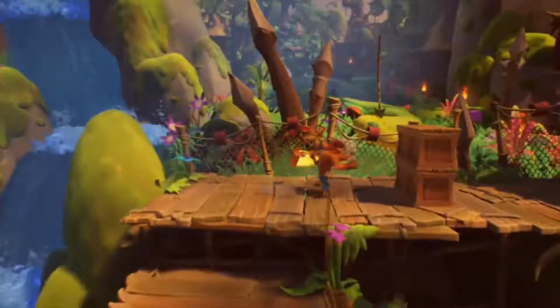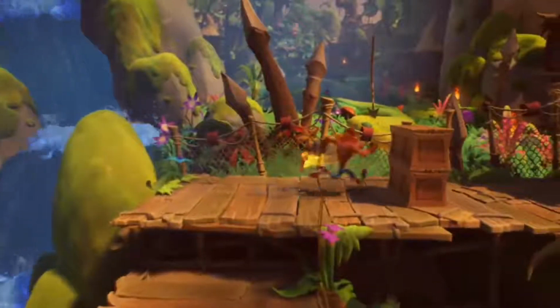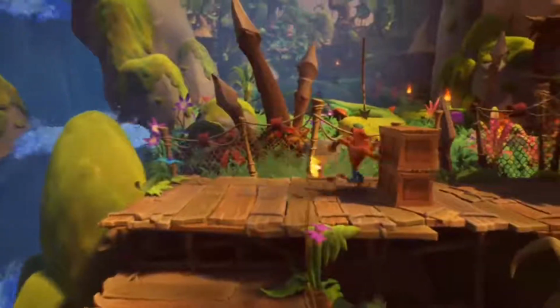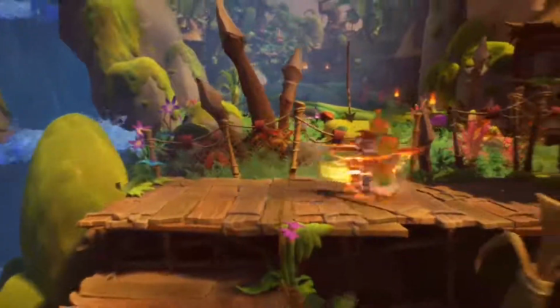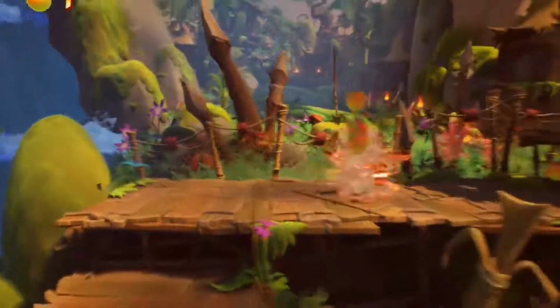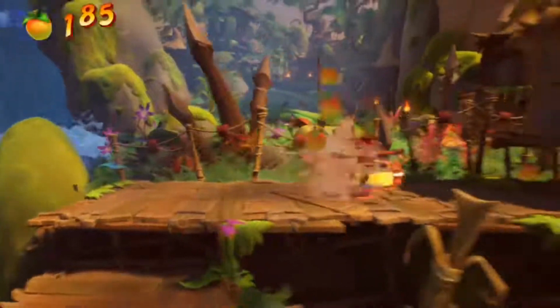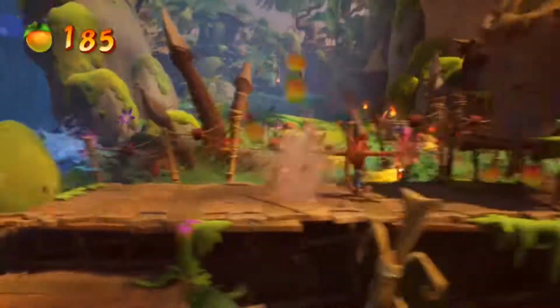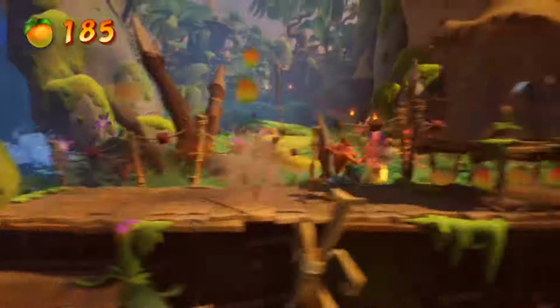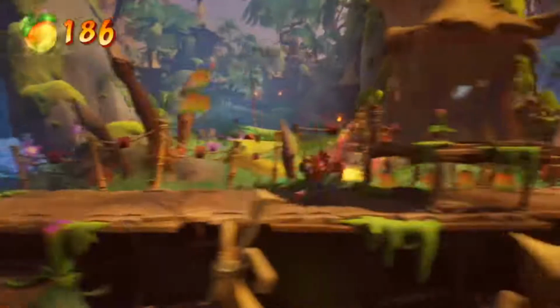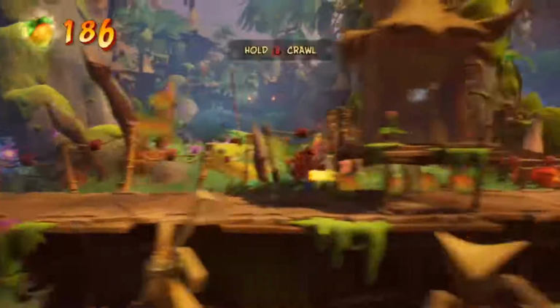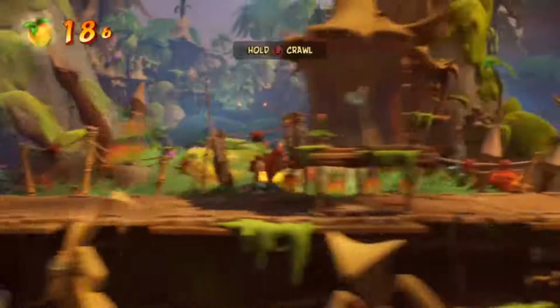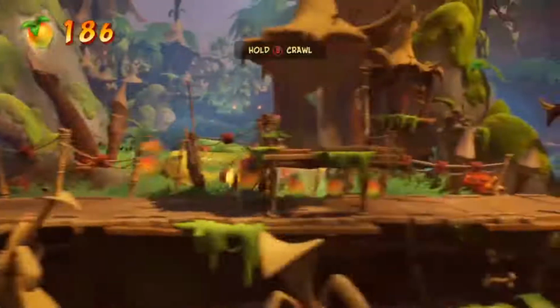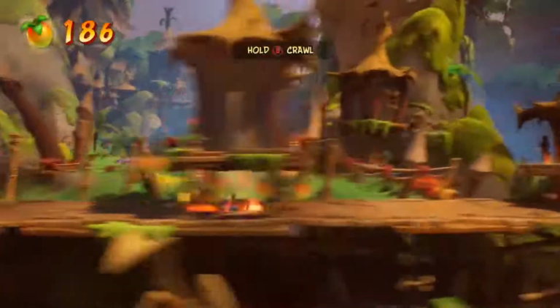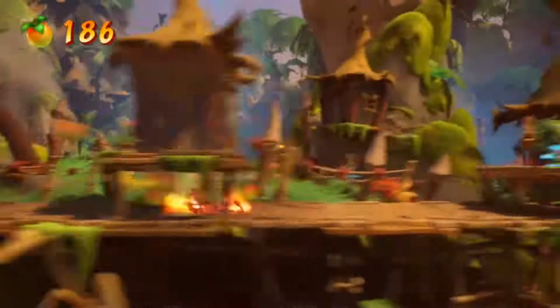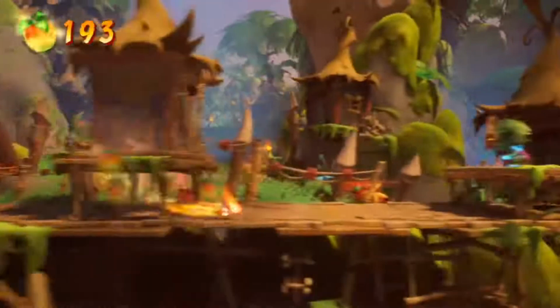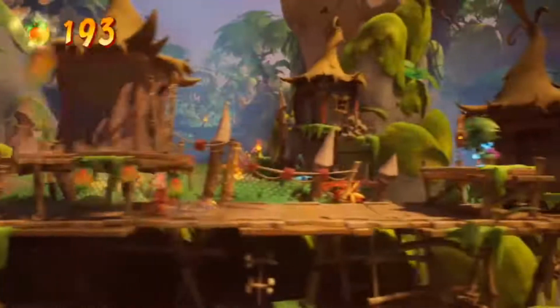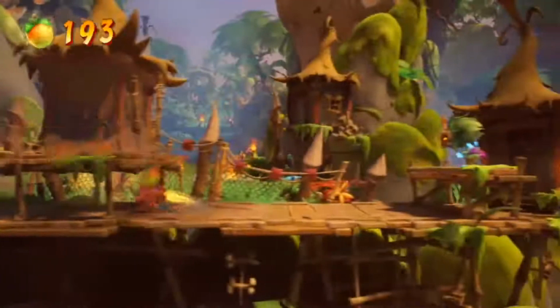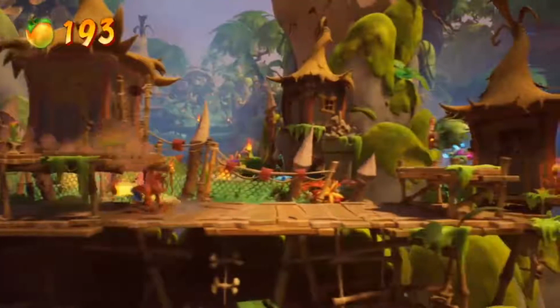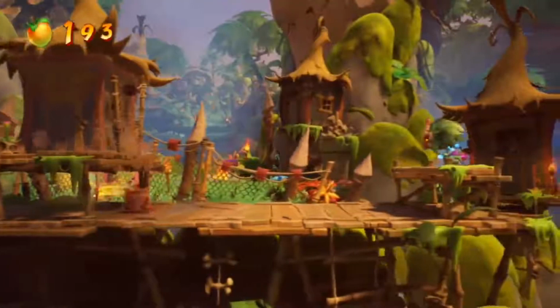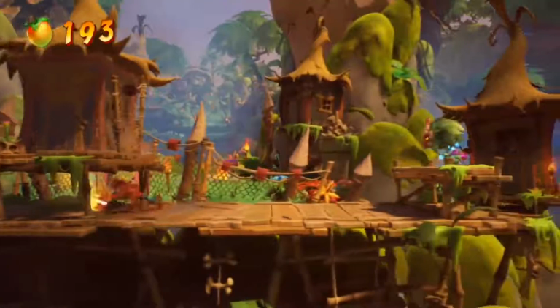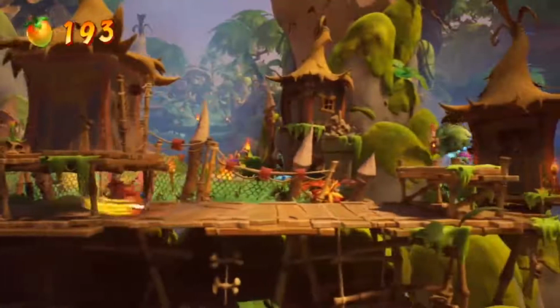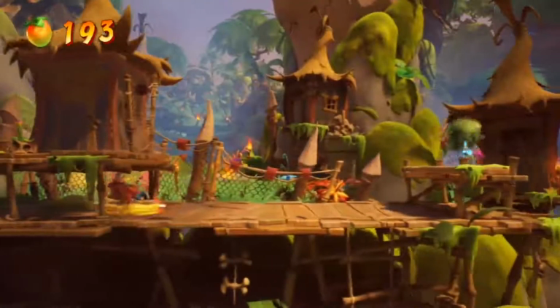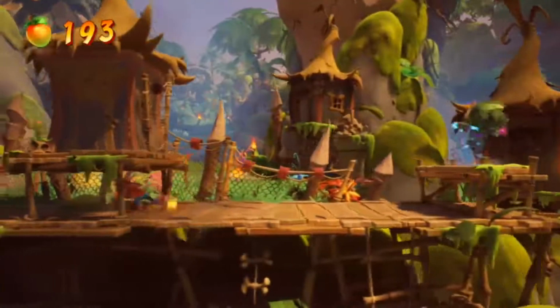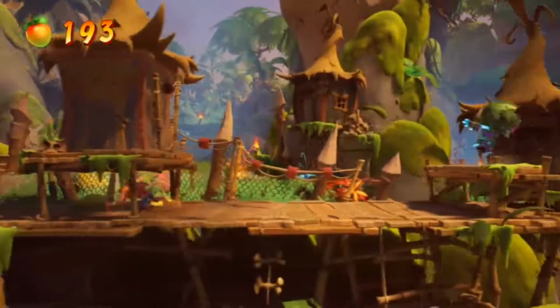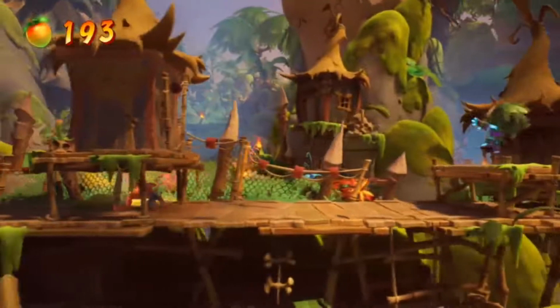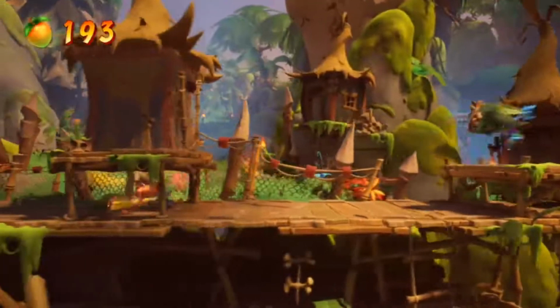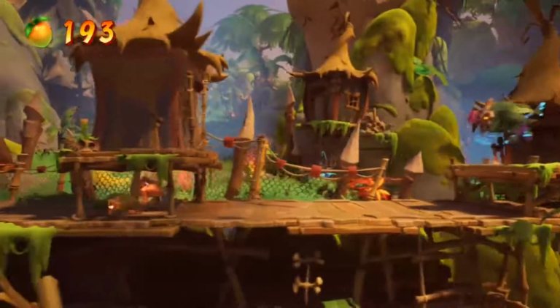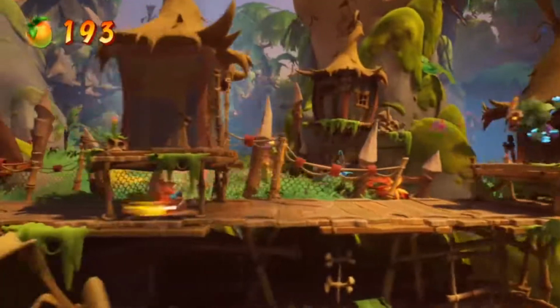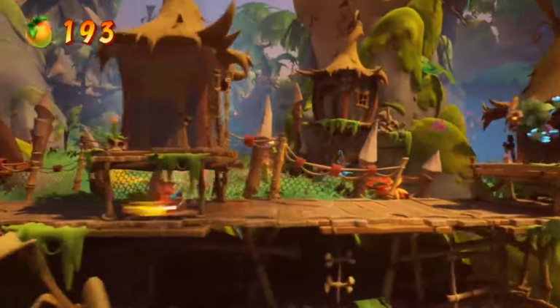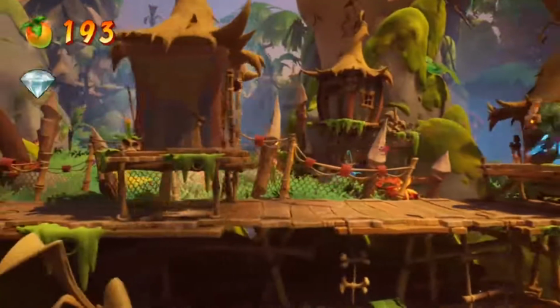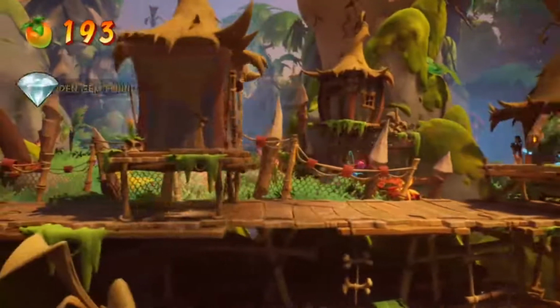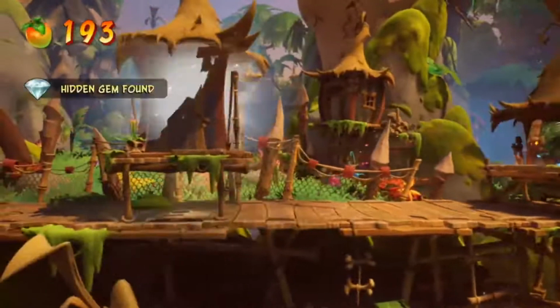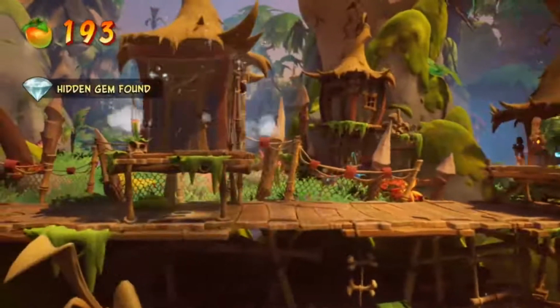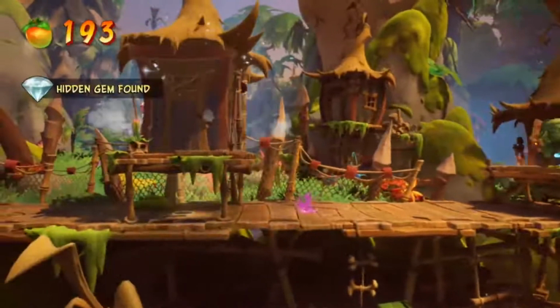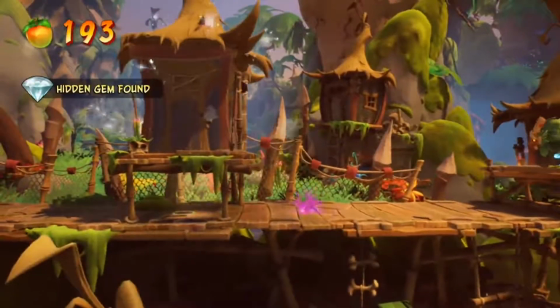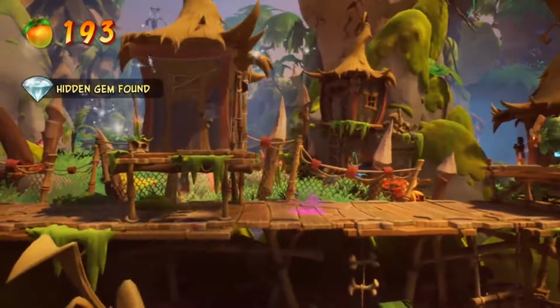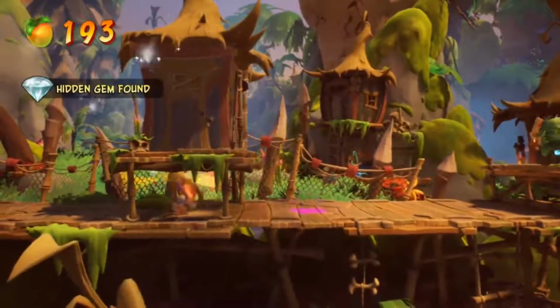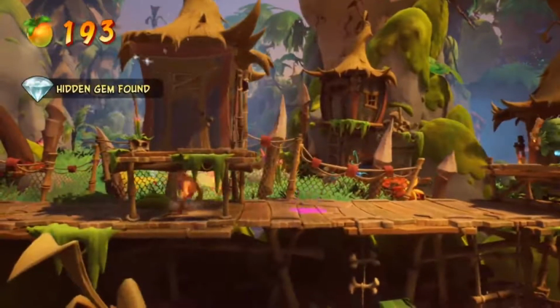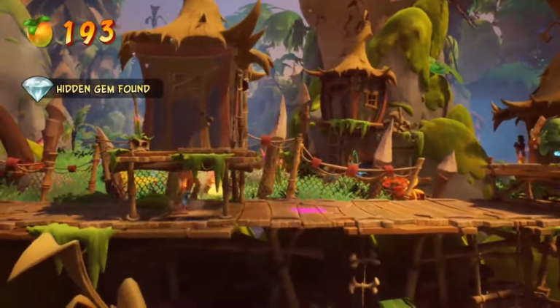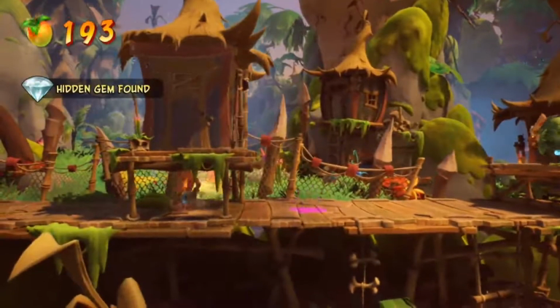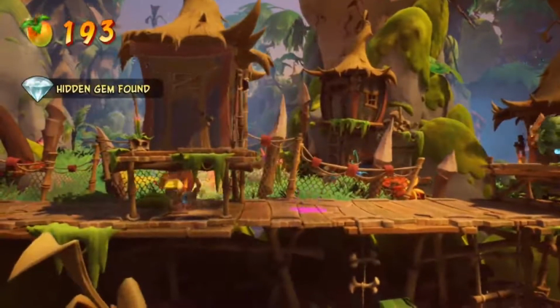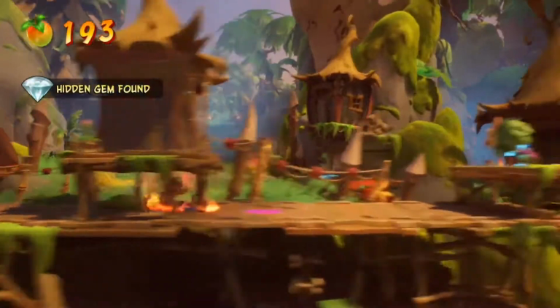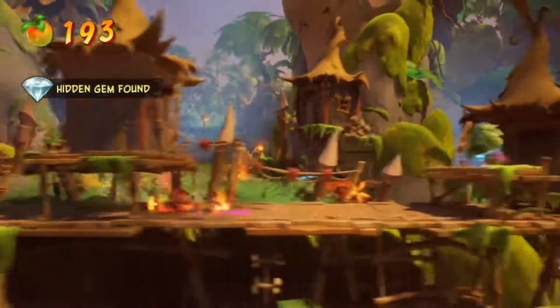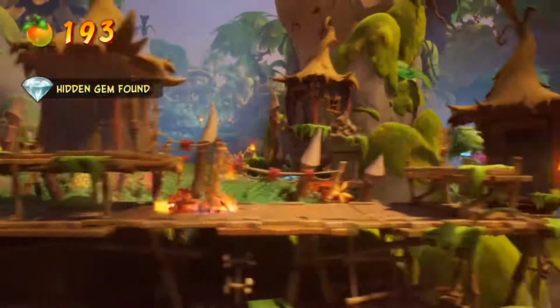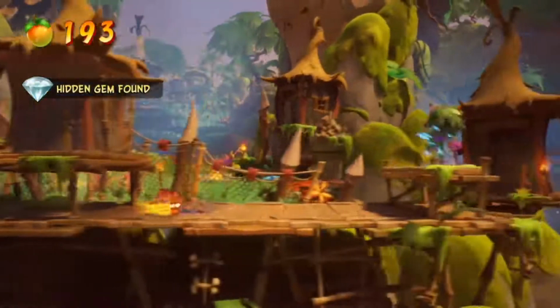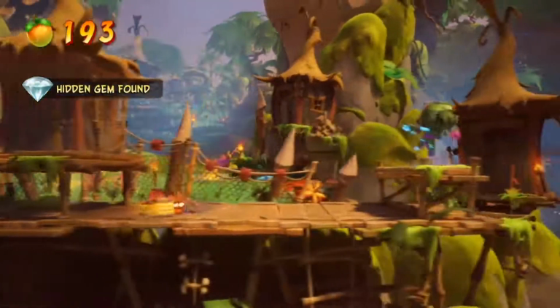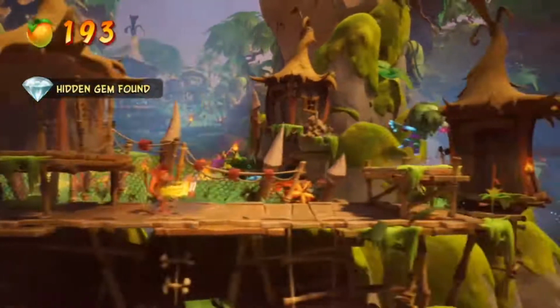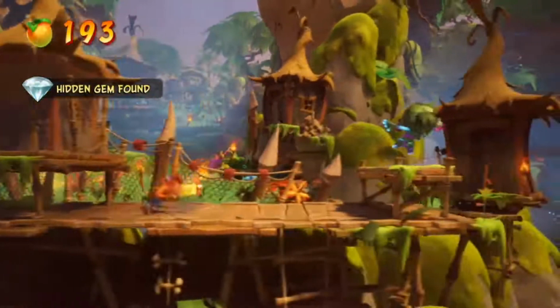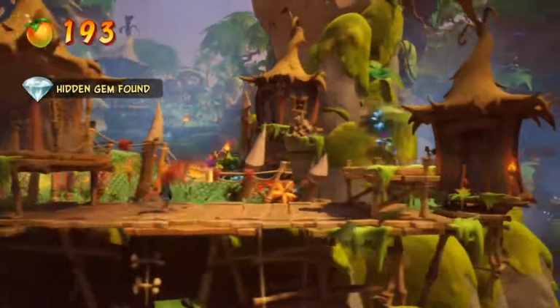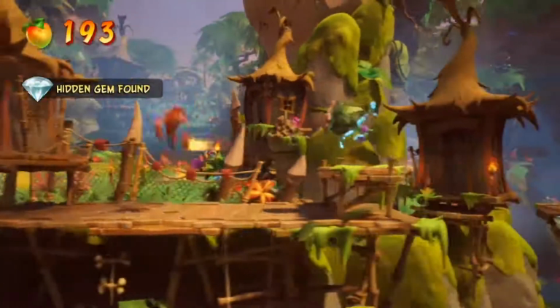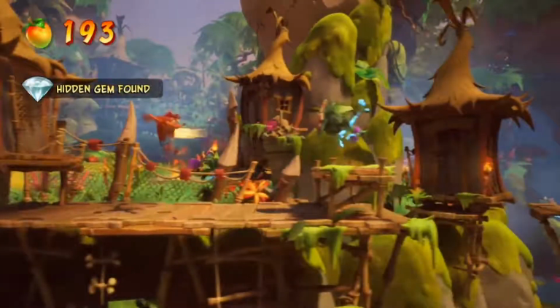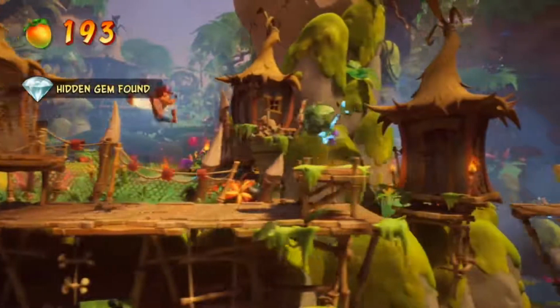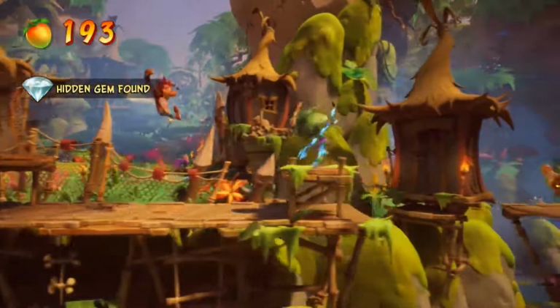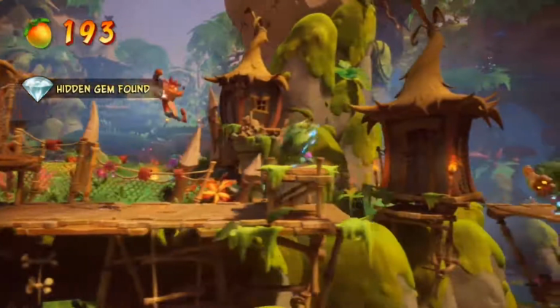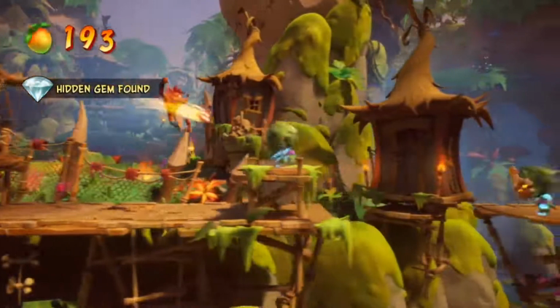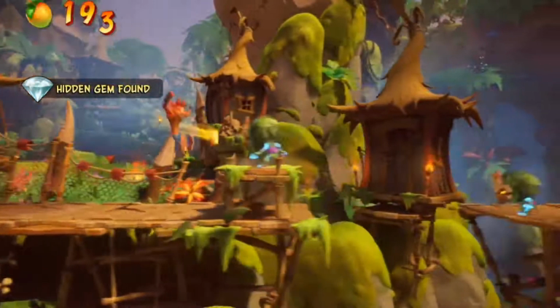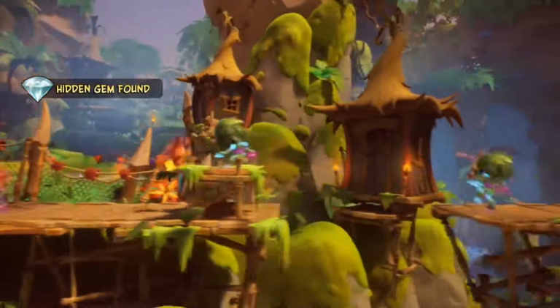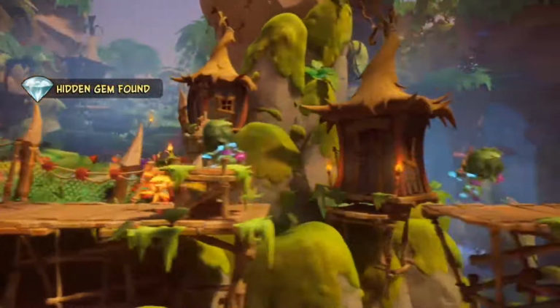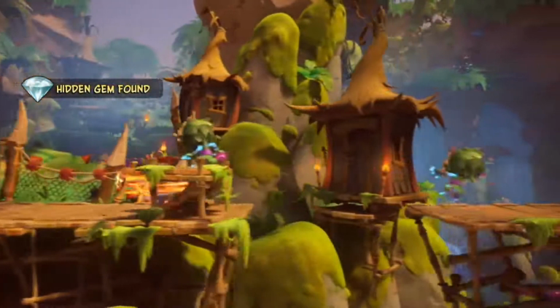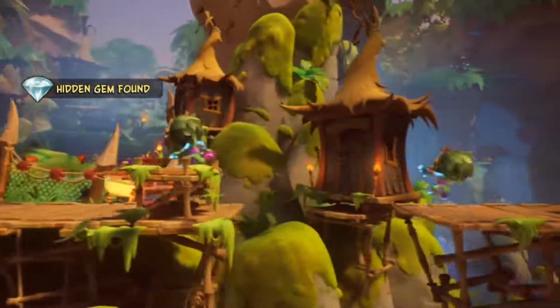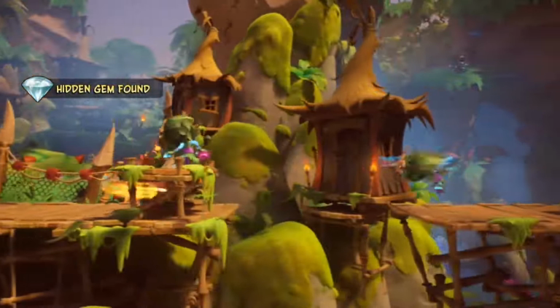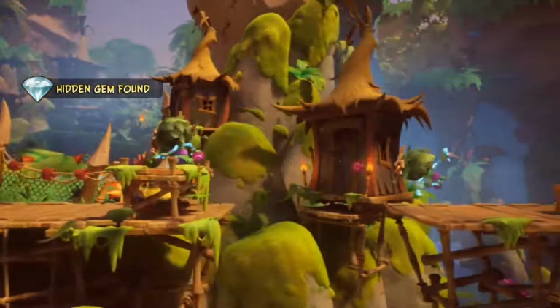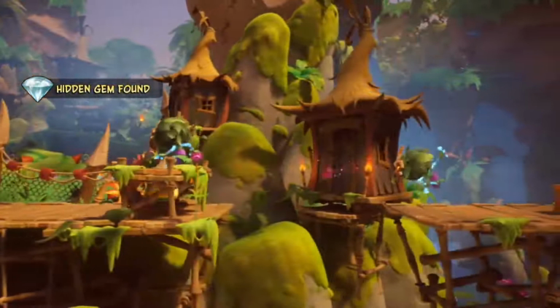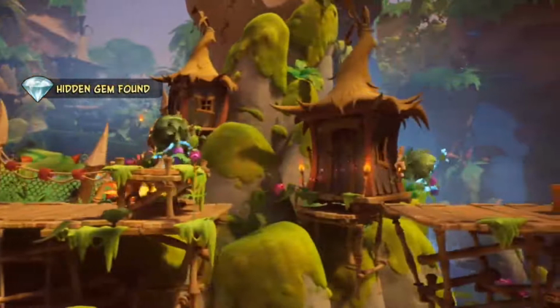Underneath this first porta-potty here is where you're going to find your first gem — you want to crouch and jump. That's the hidden gem in this round.